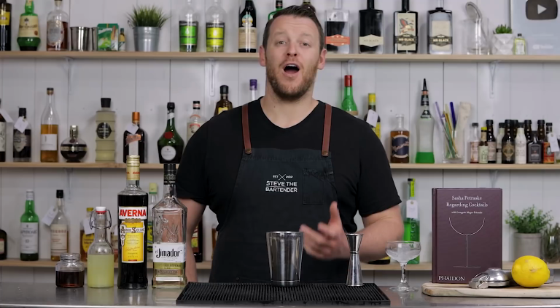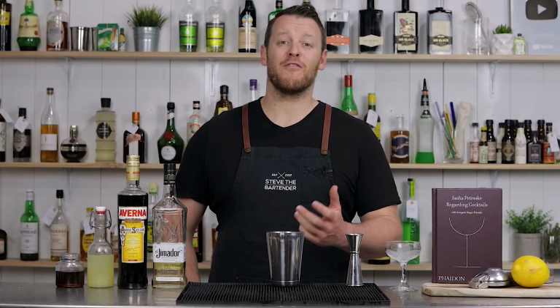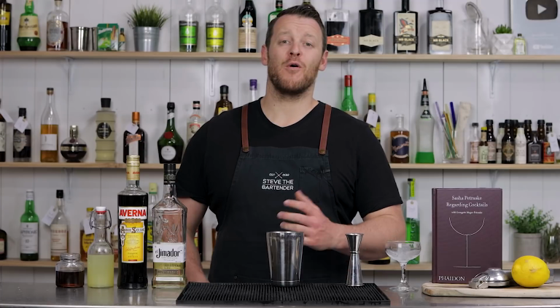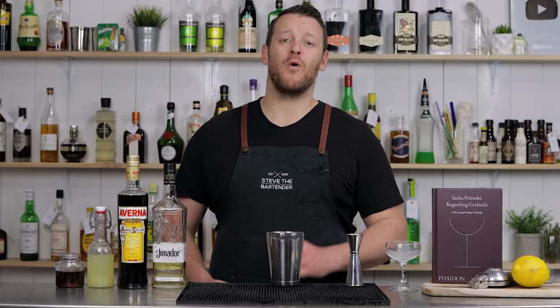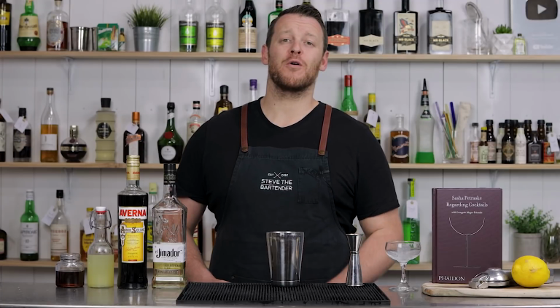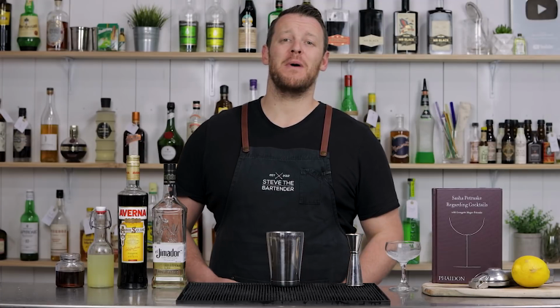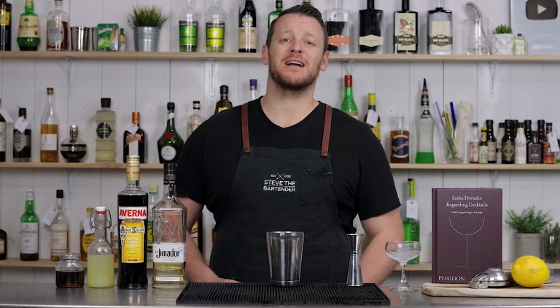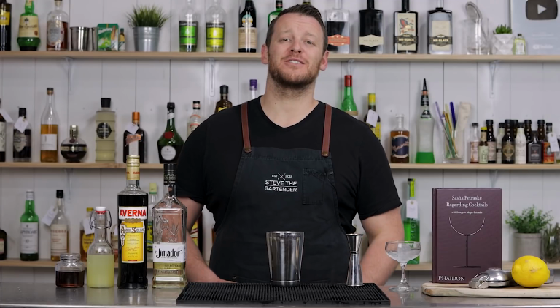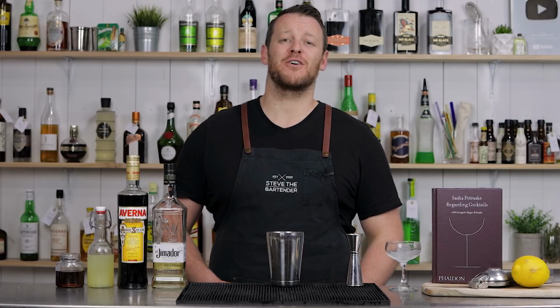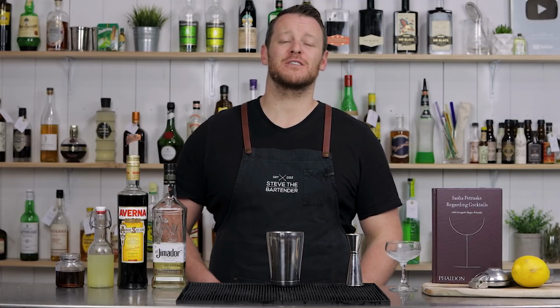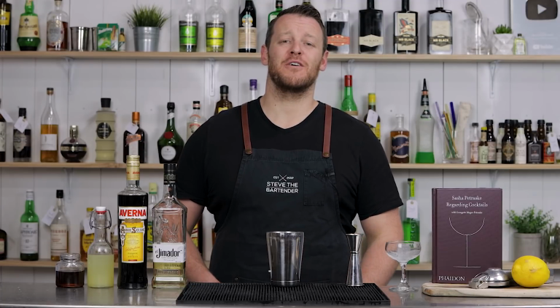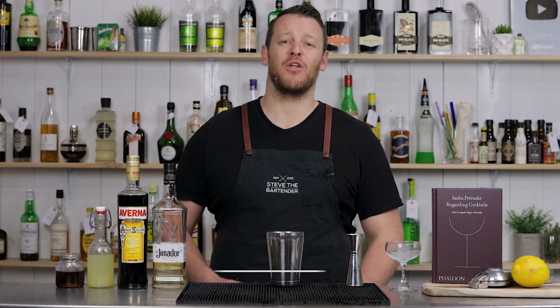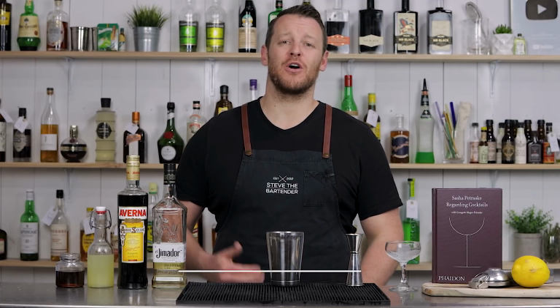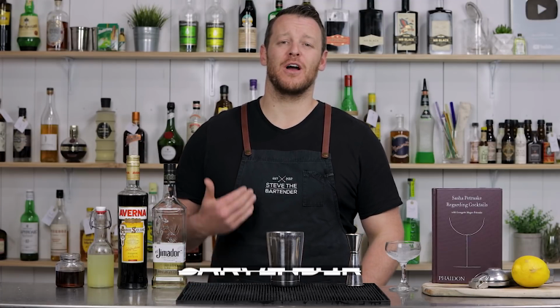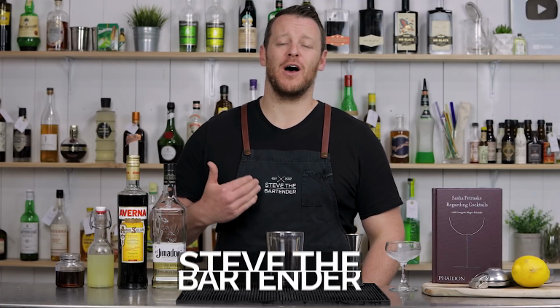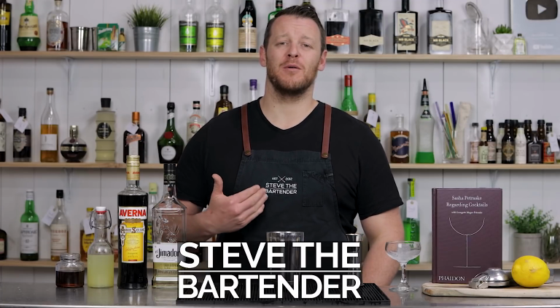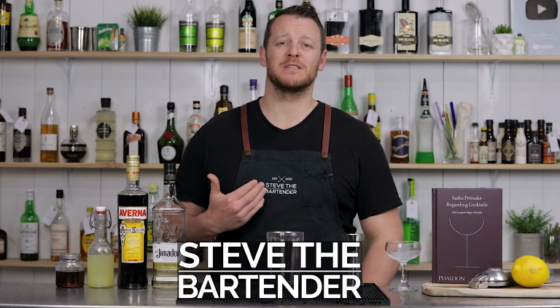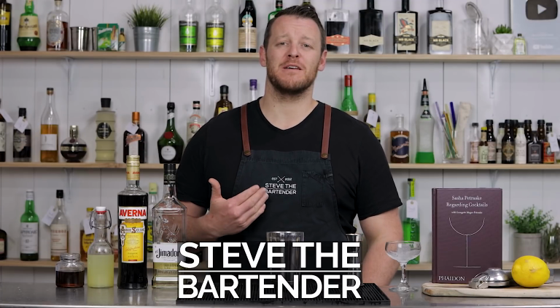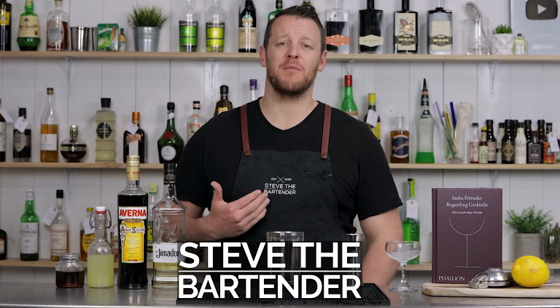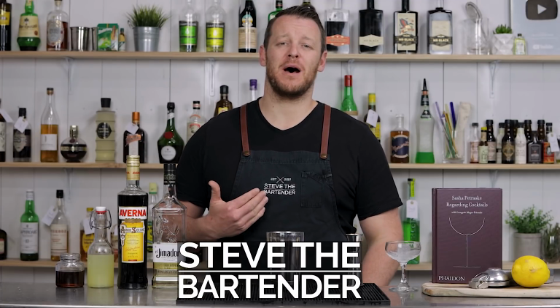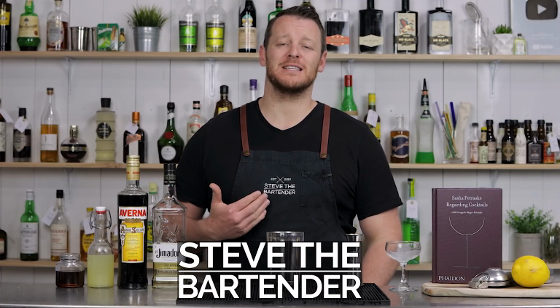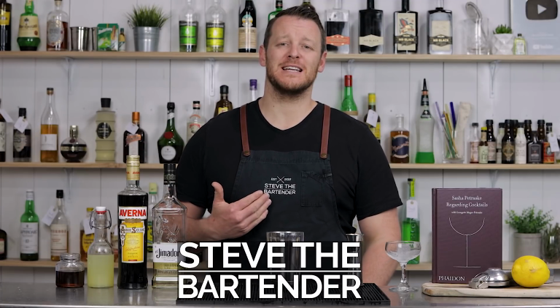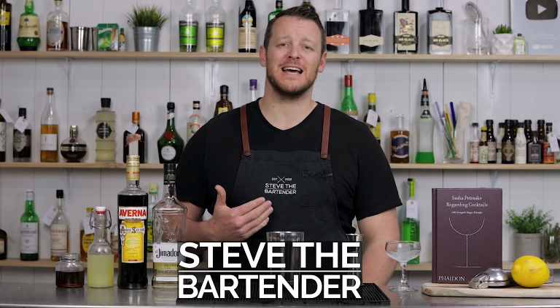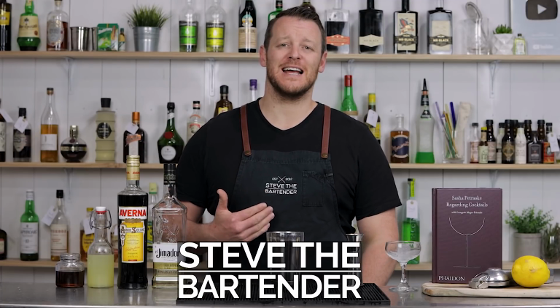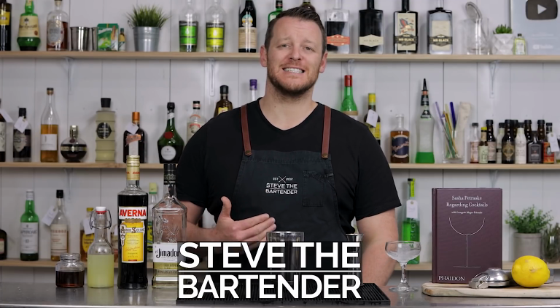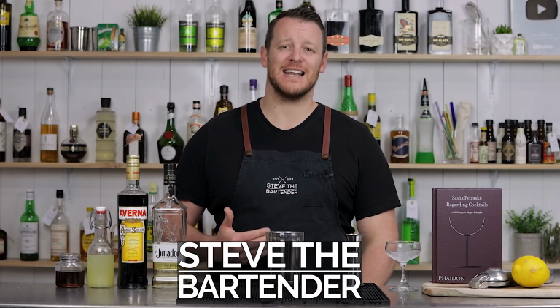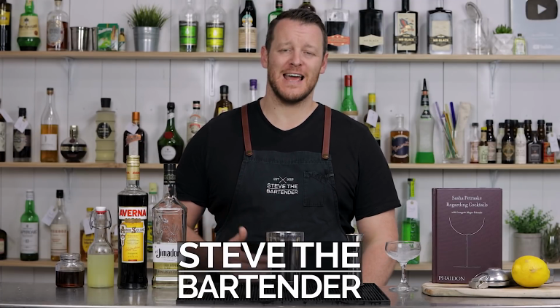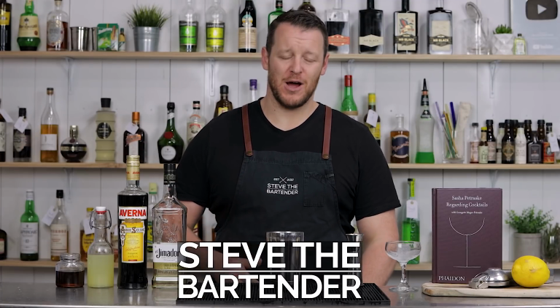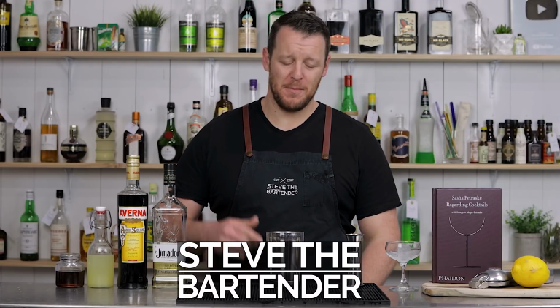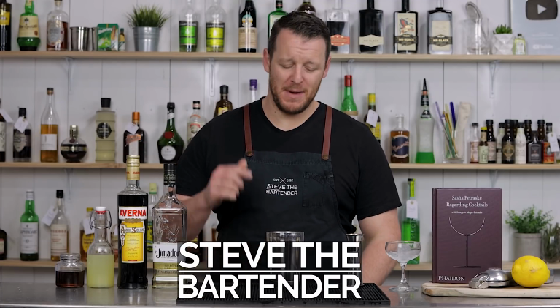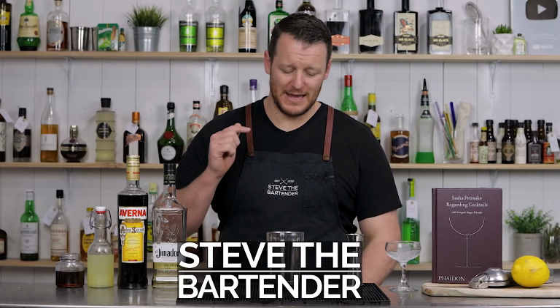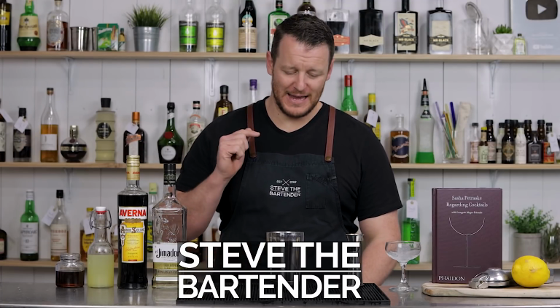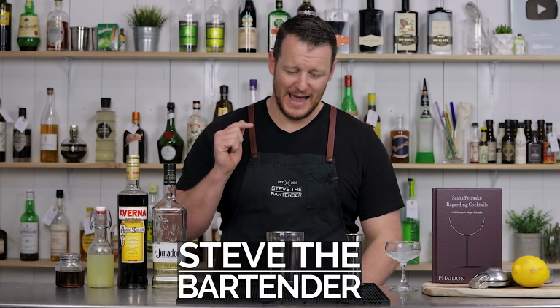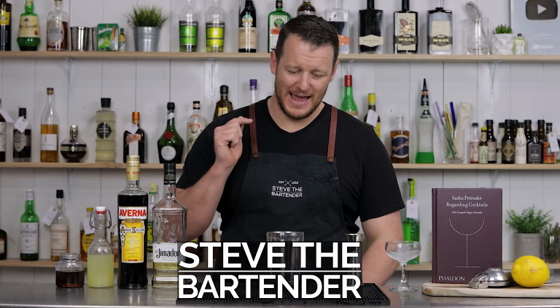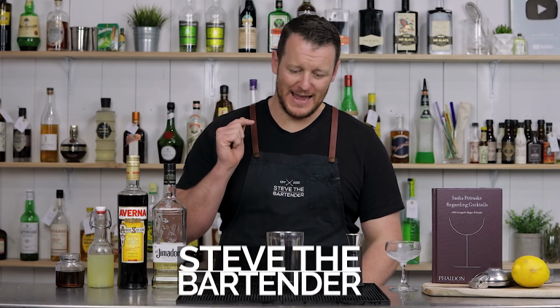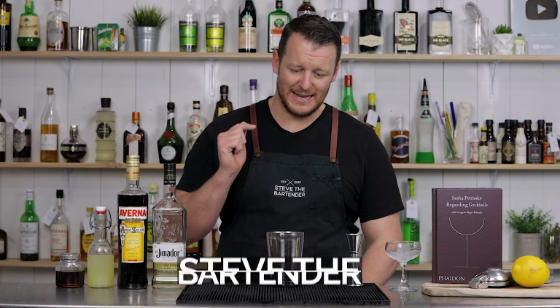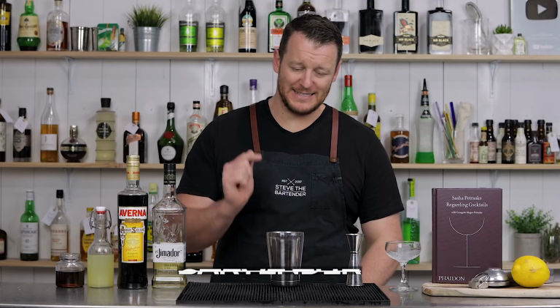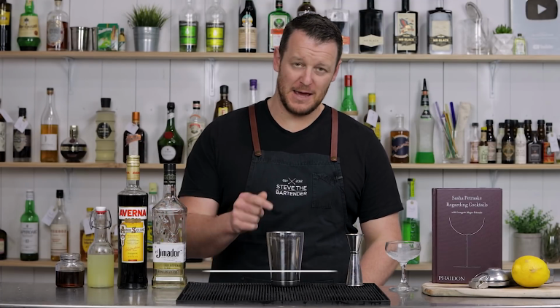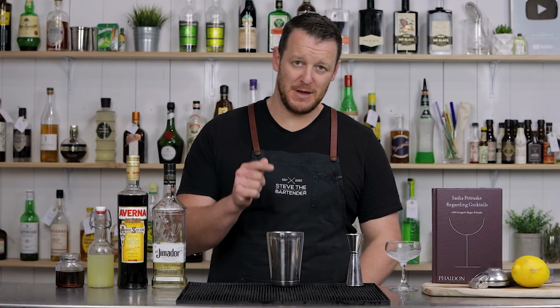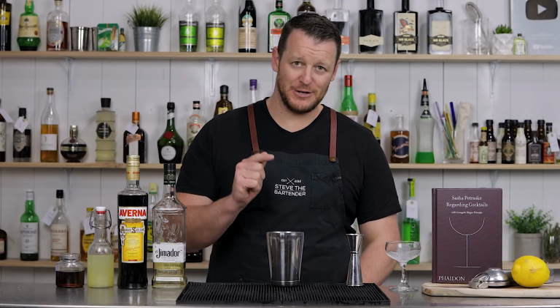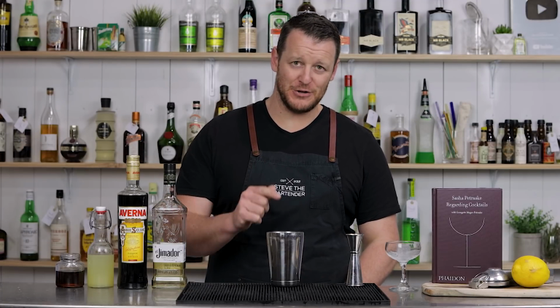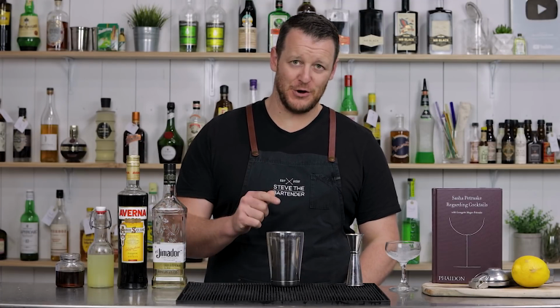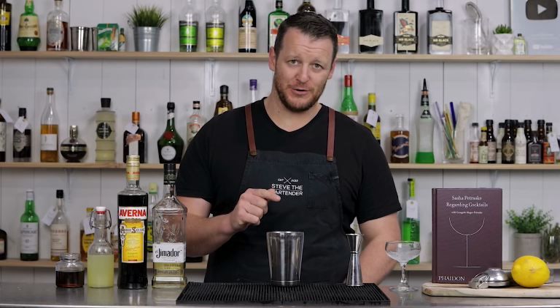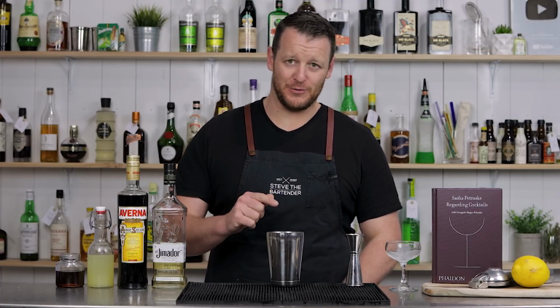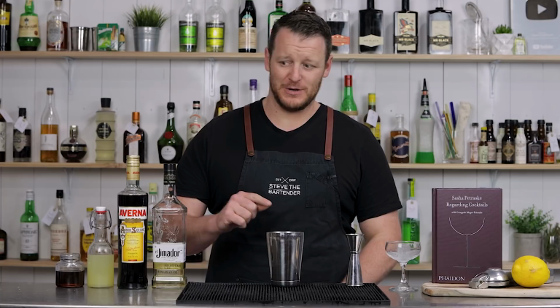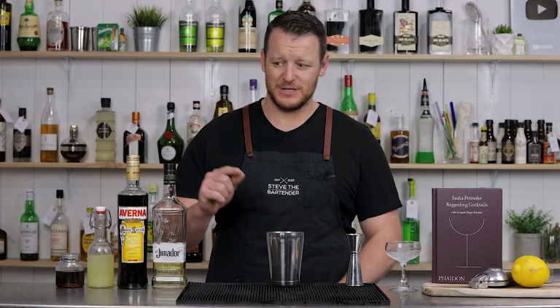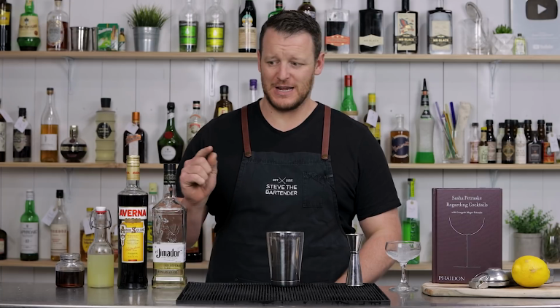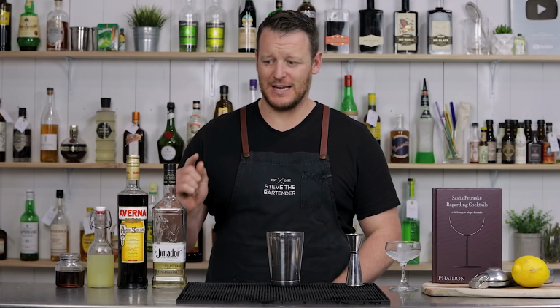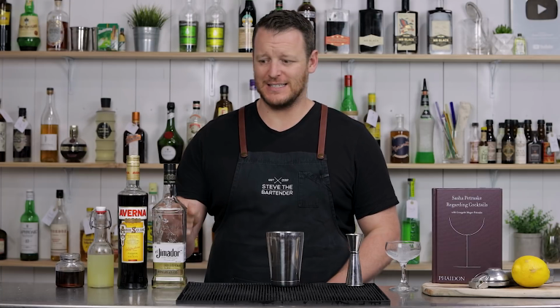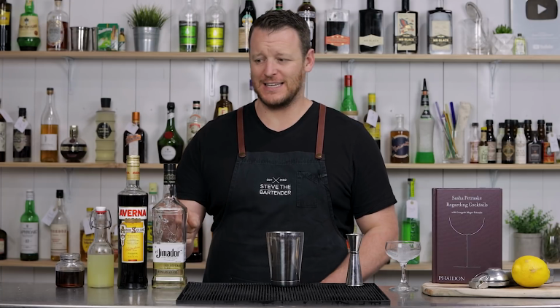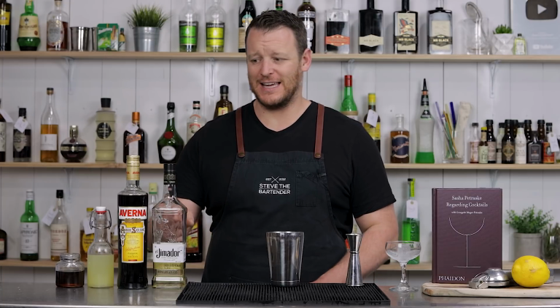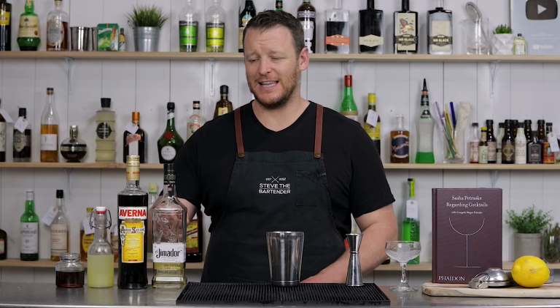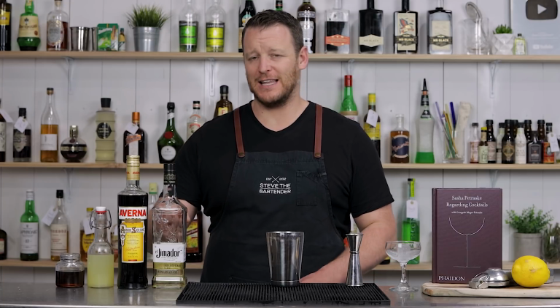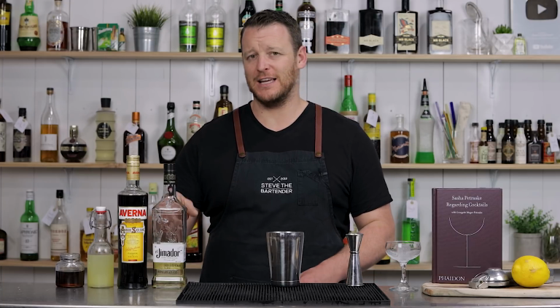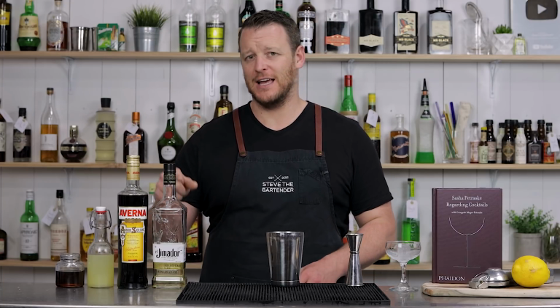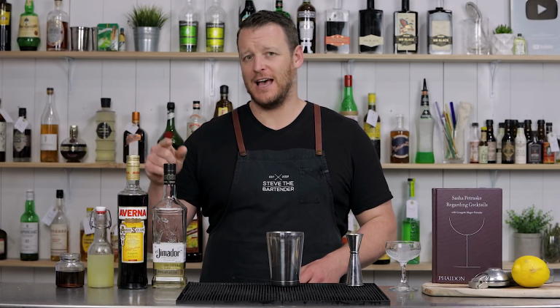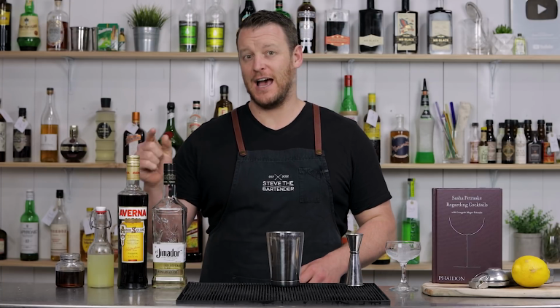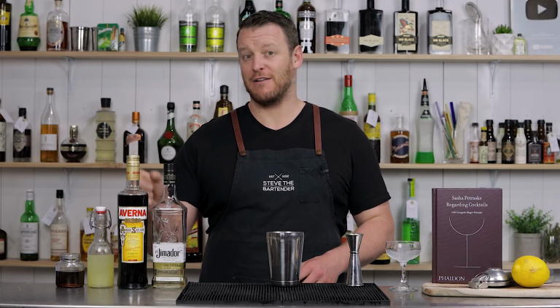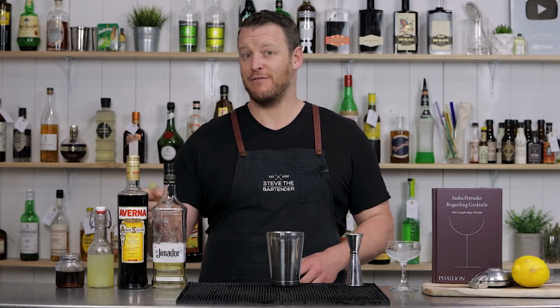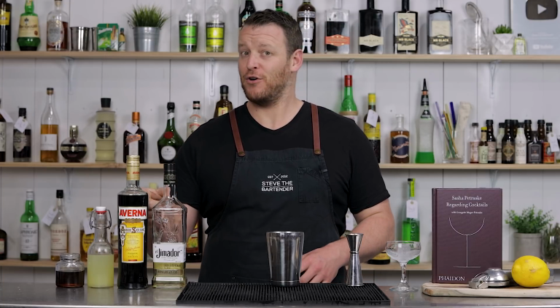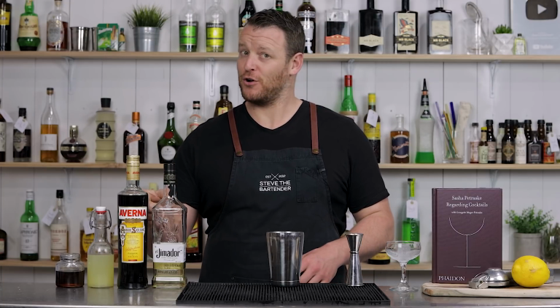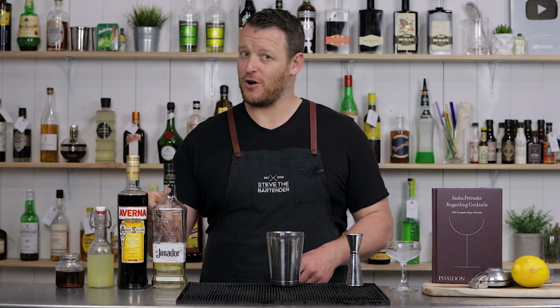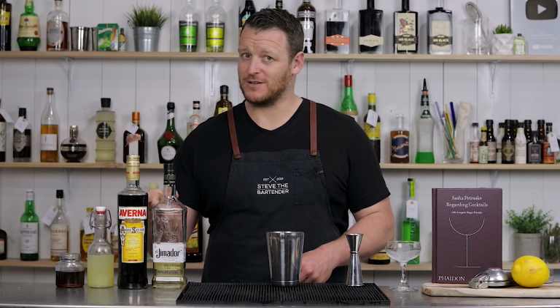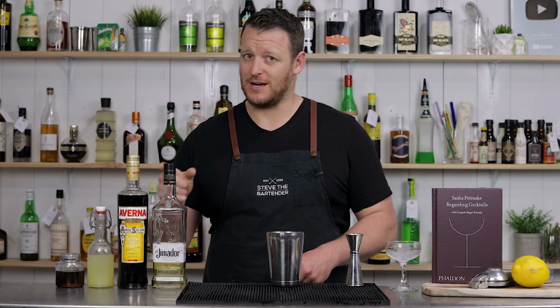Hi everyone, welcome back to the Cocktail Blog. I'm Steve the Bartender and today I'm making a Debbie Don't, which is a tequila and Averna cocktail.